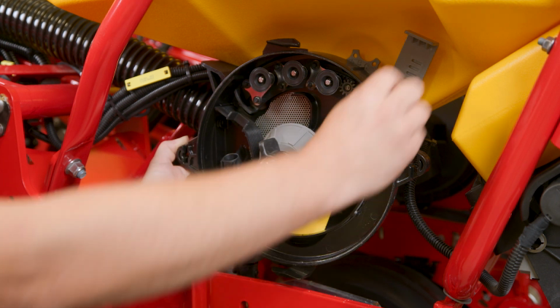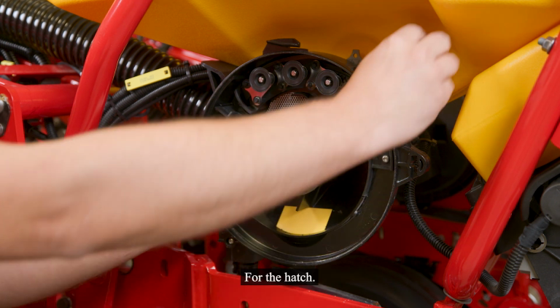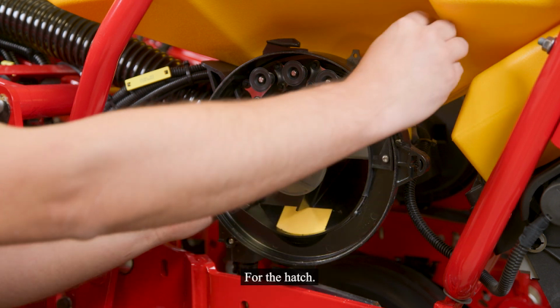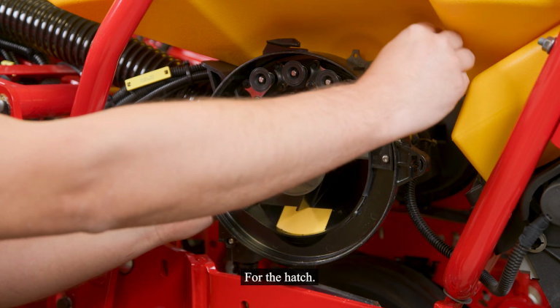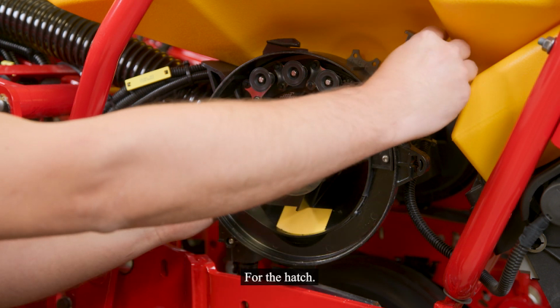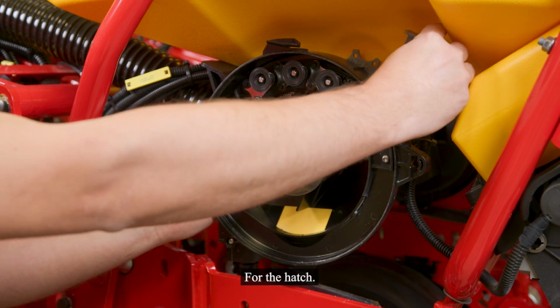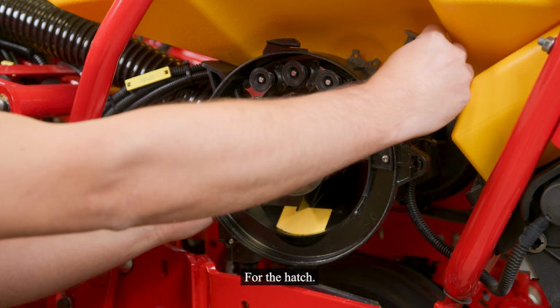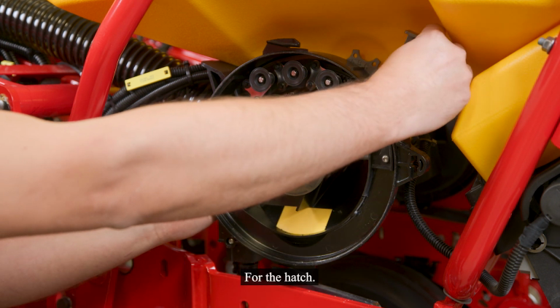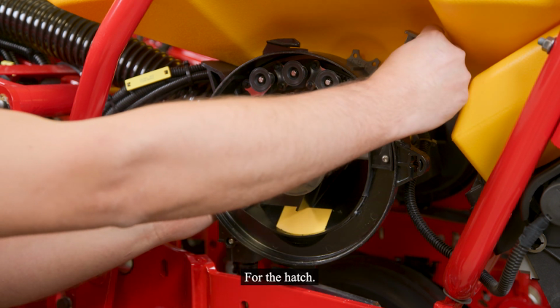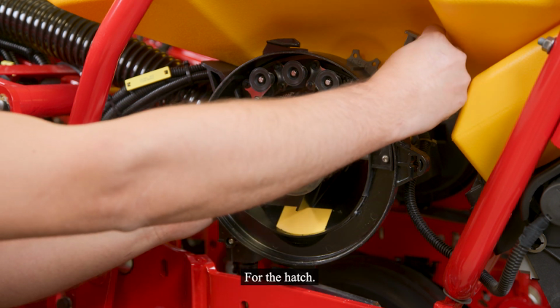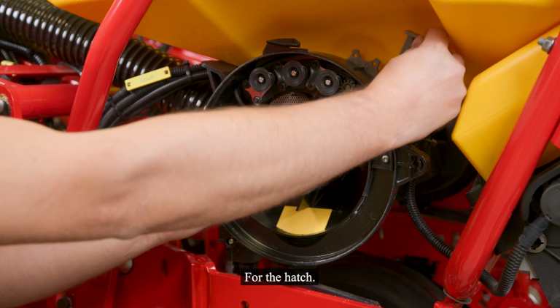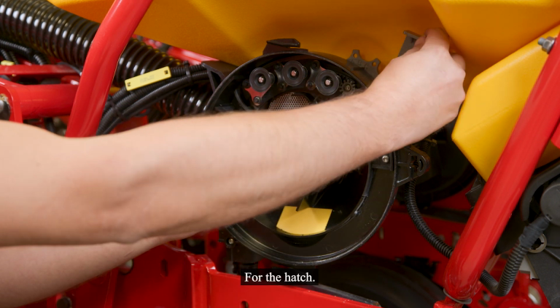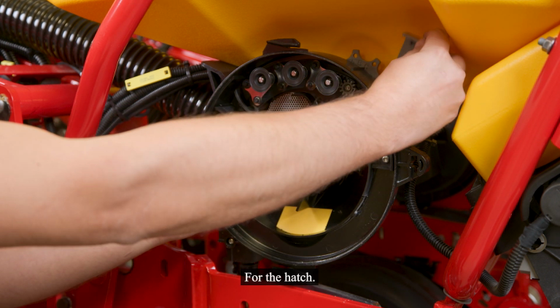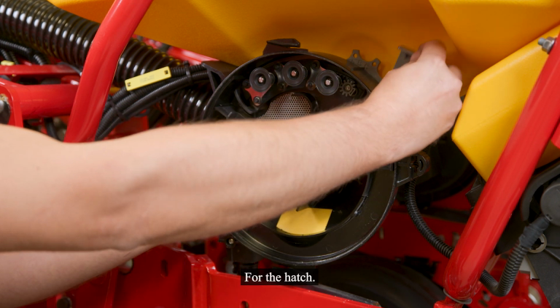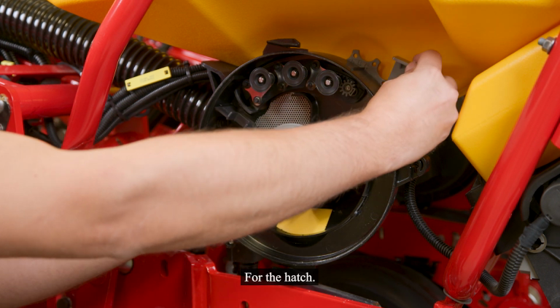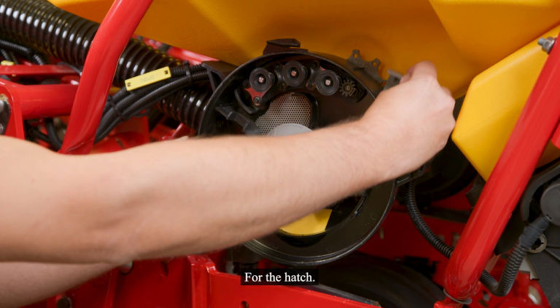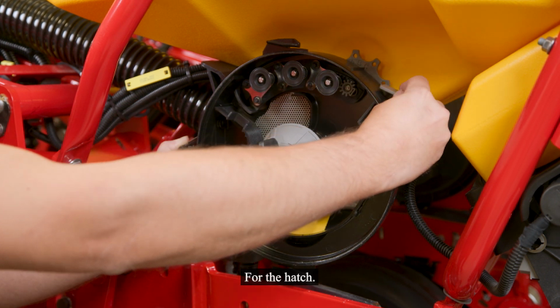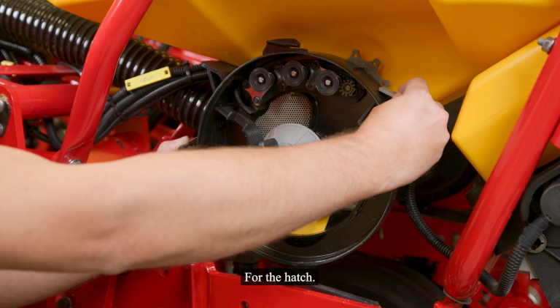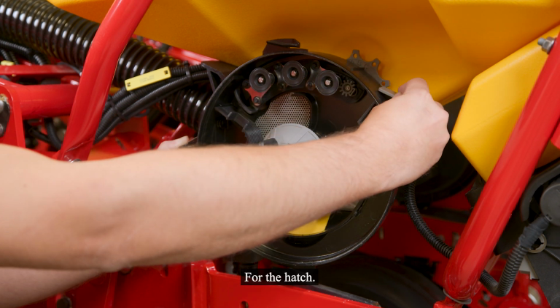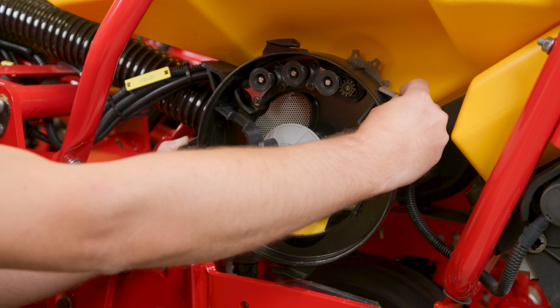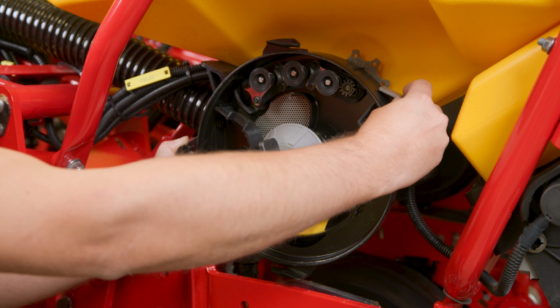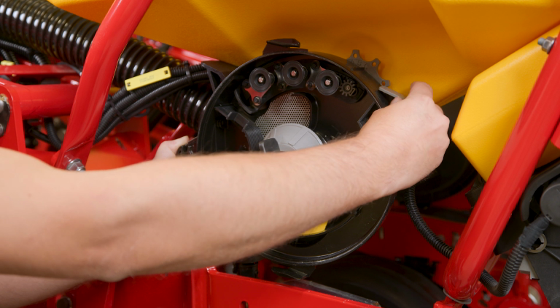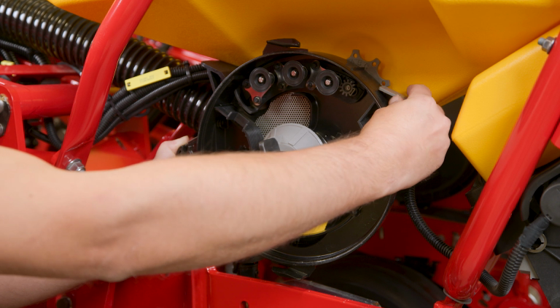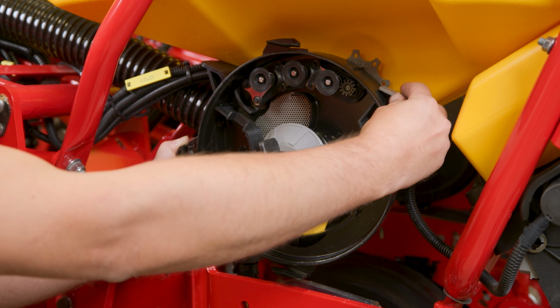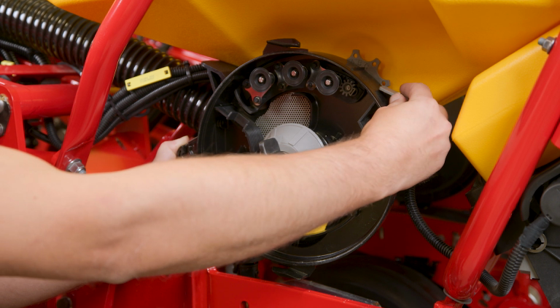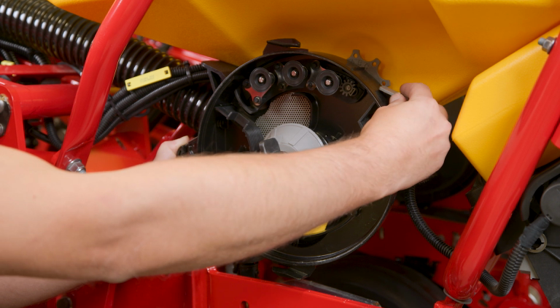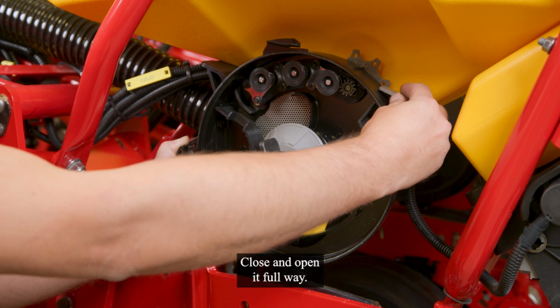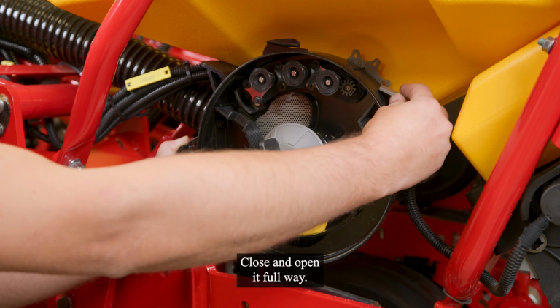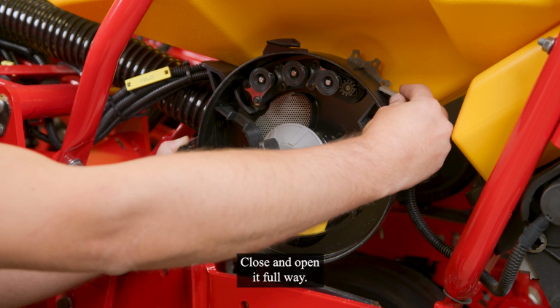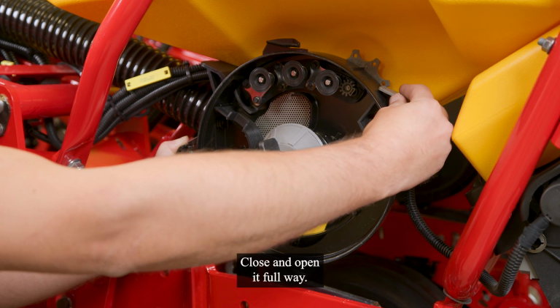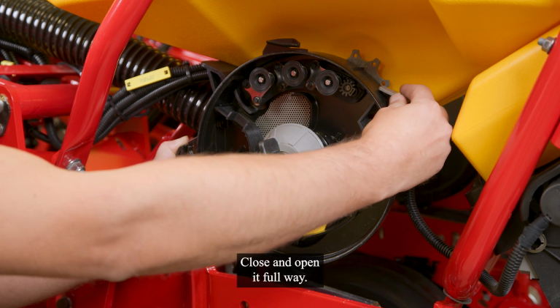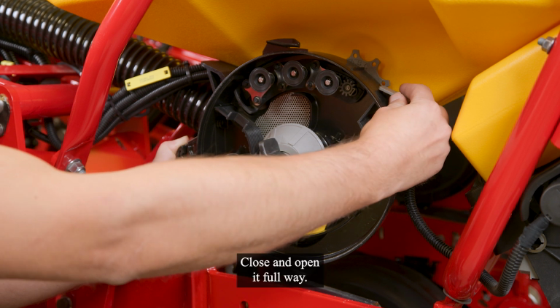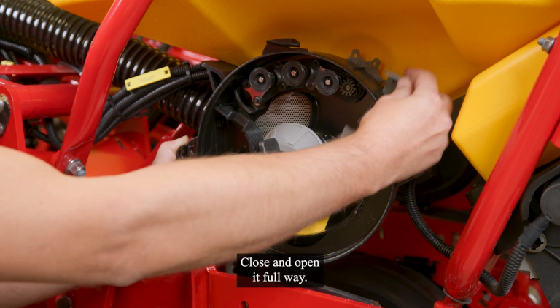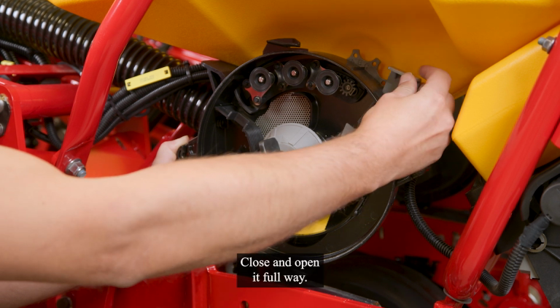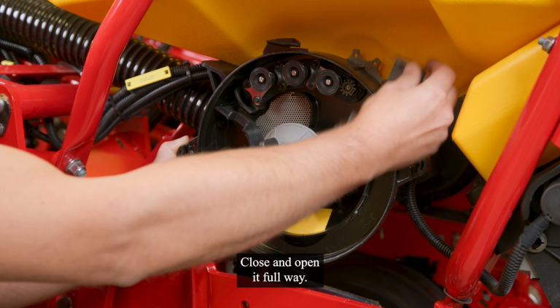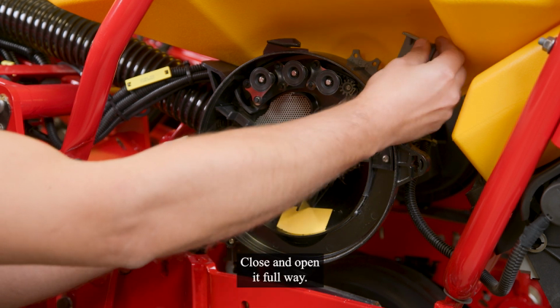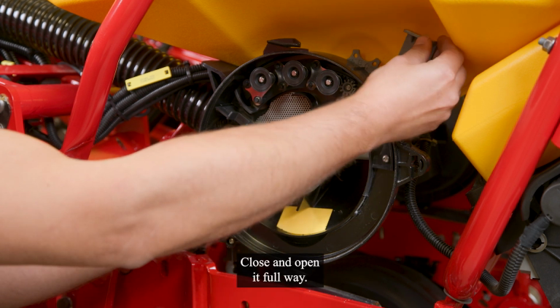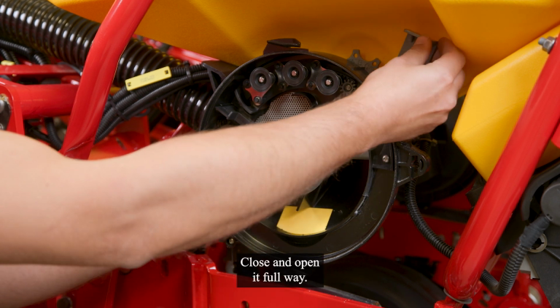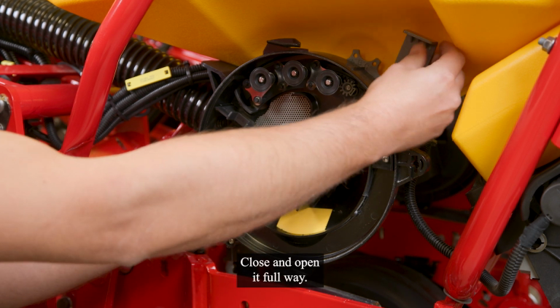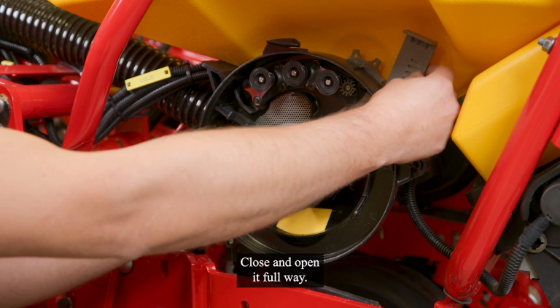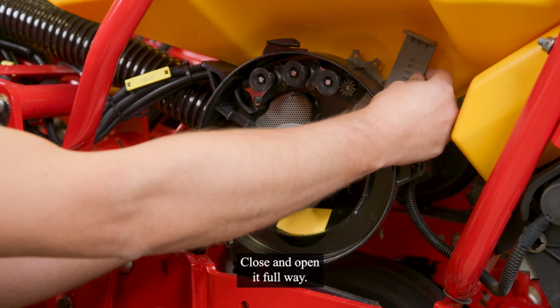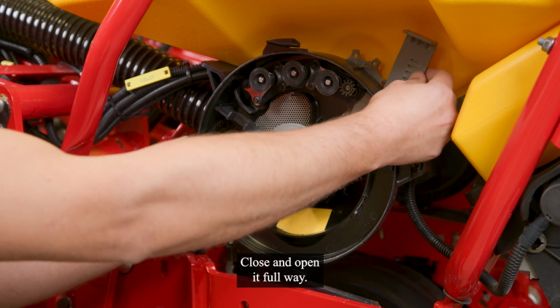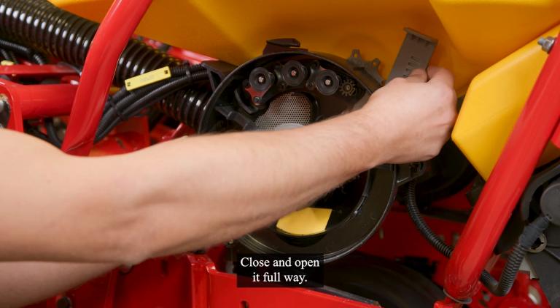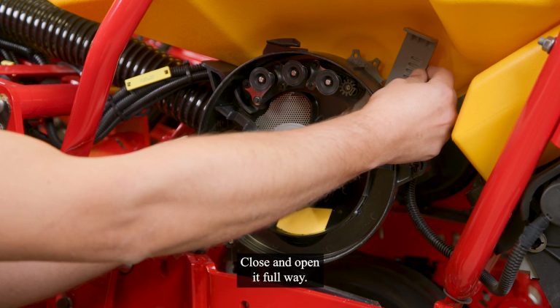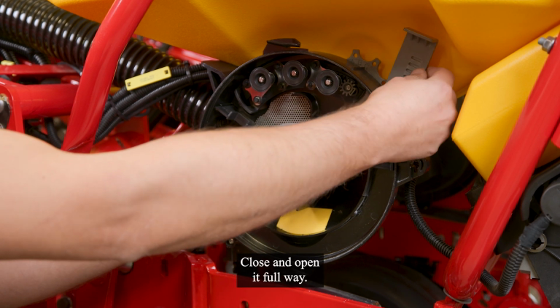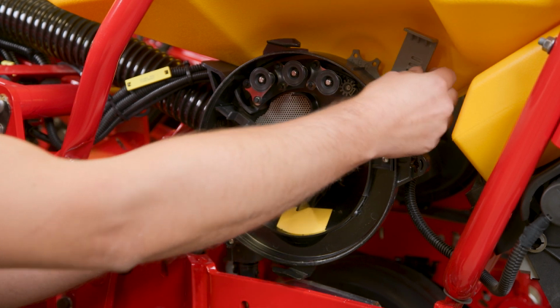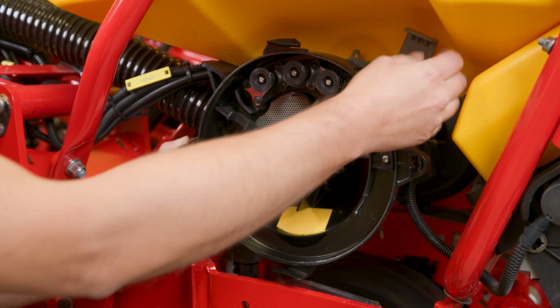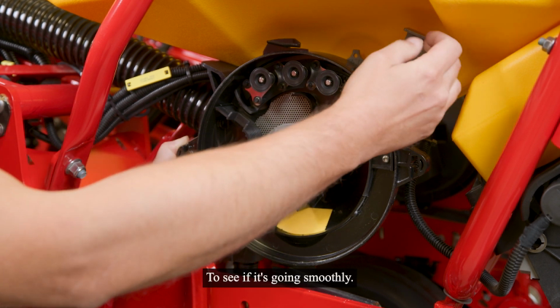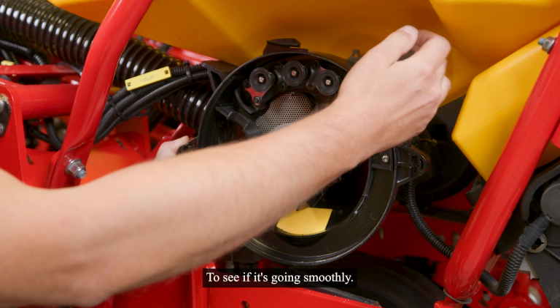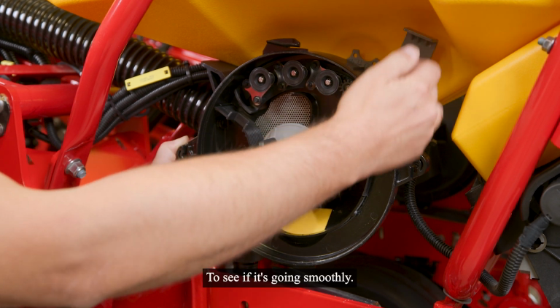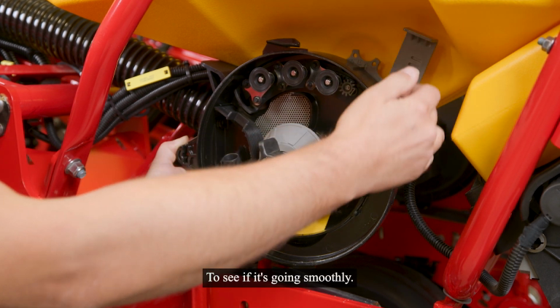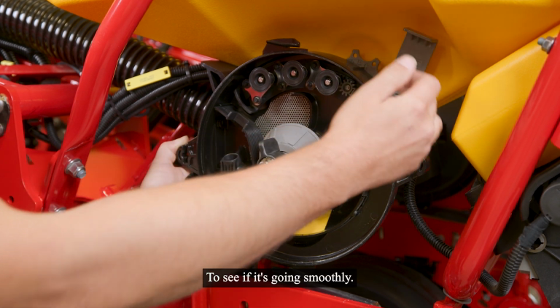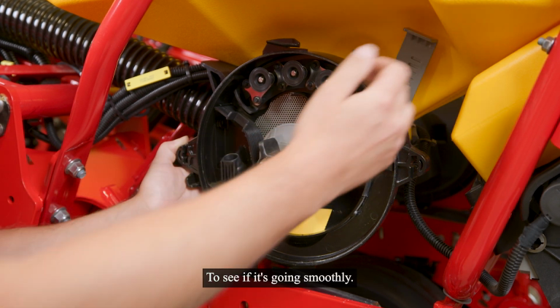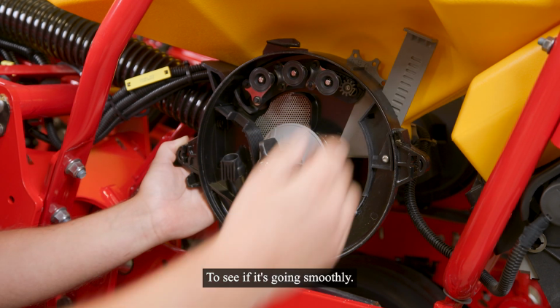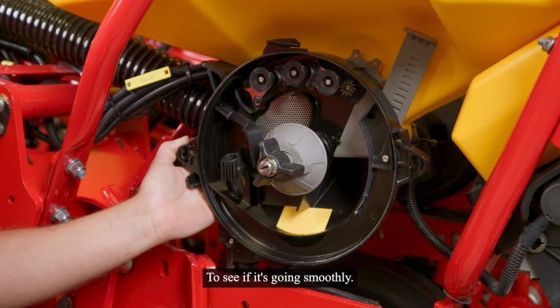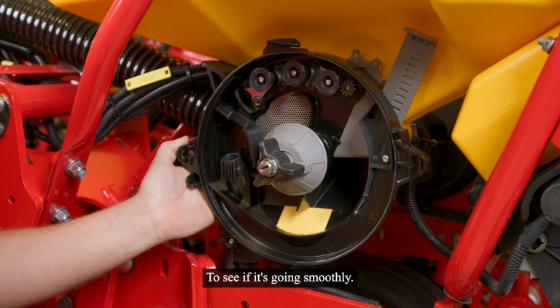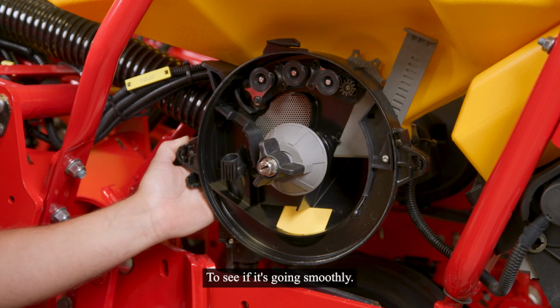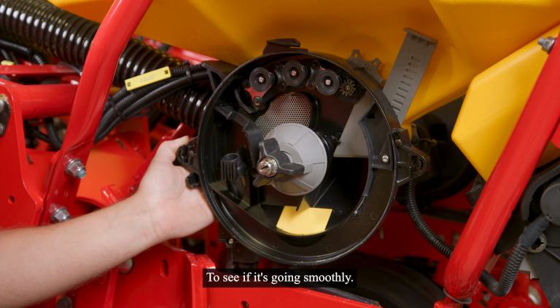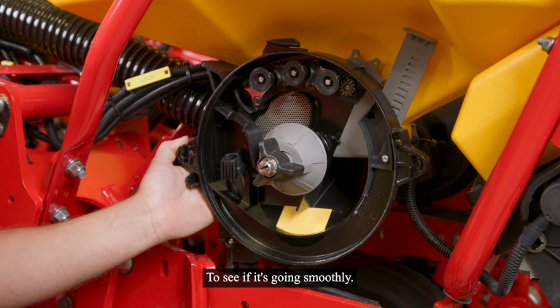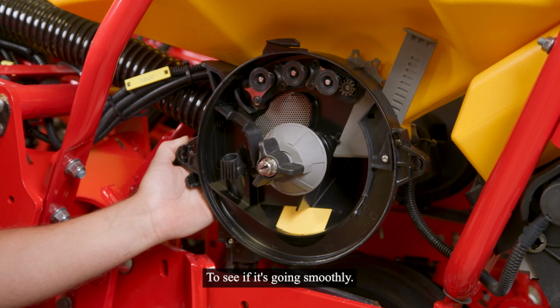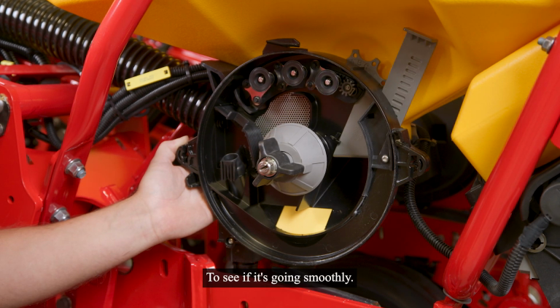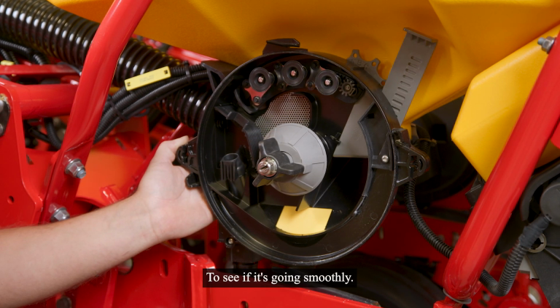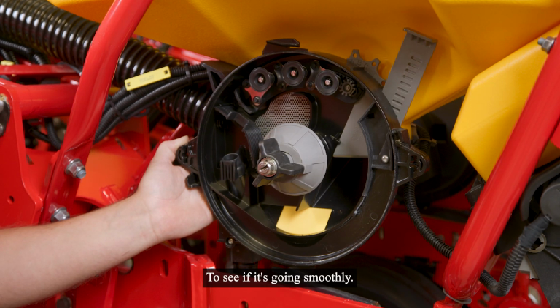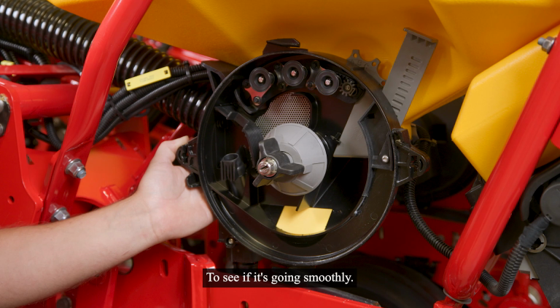For the hatch, close and open it fully to see if it is going smoothly.